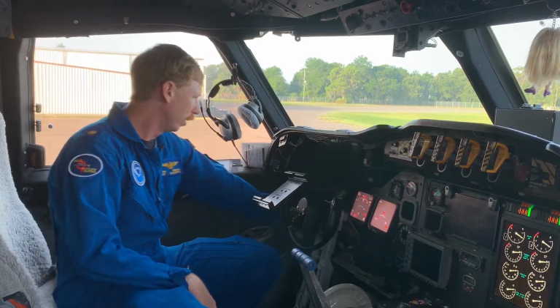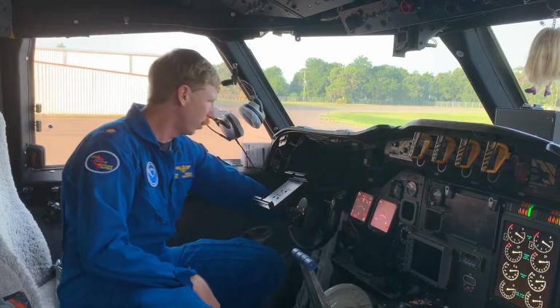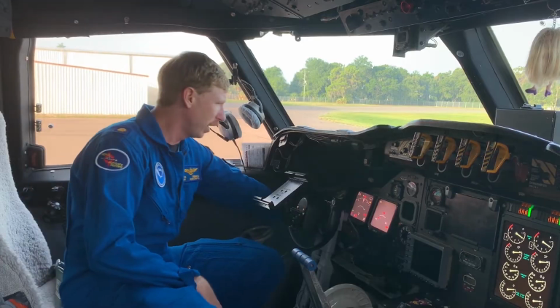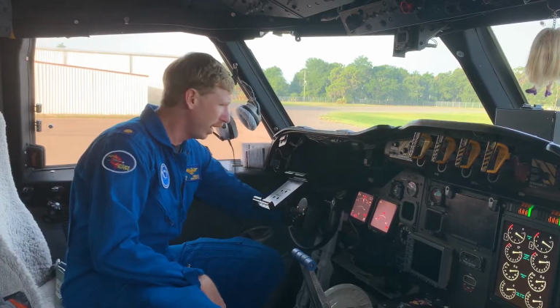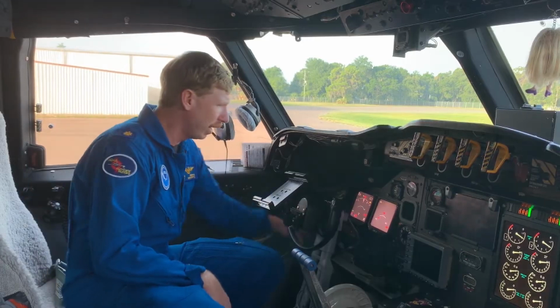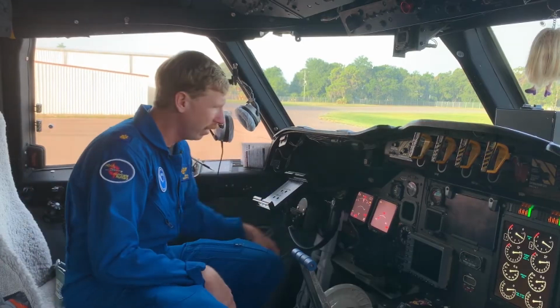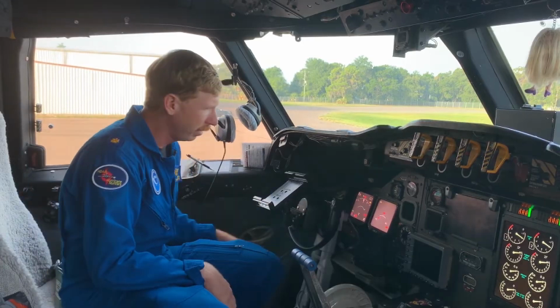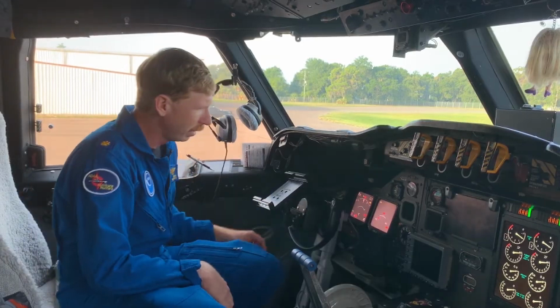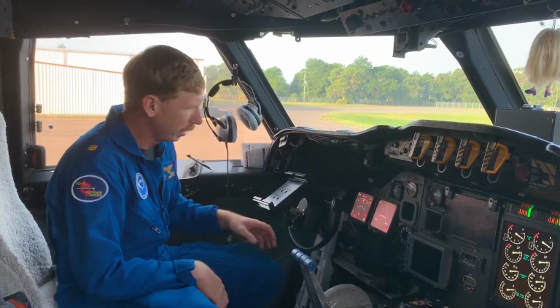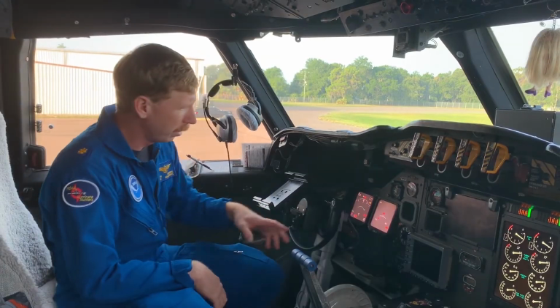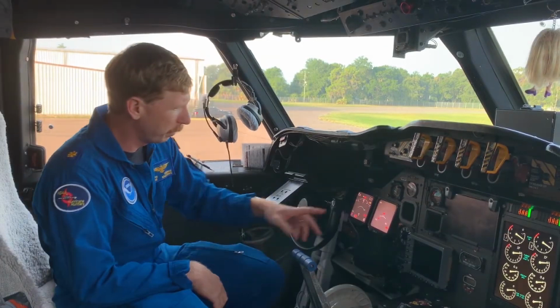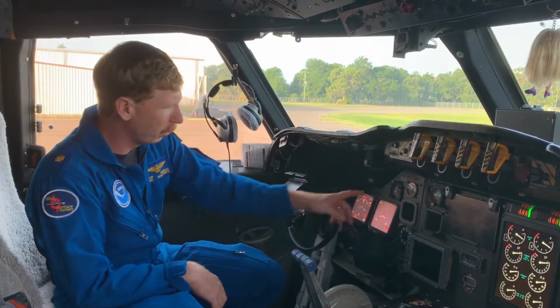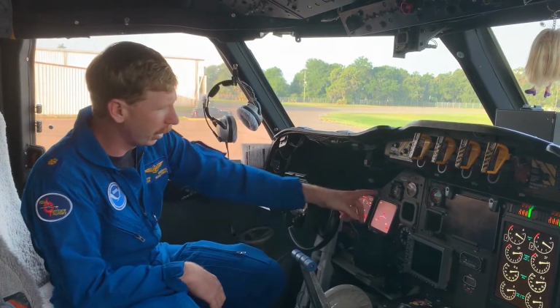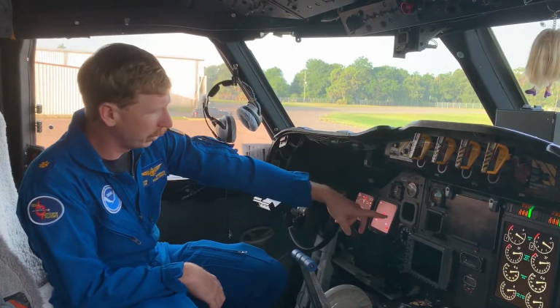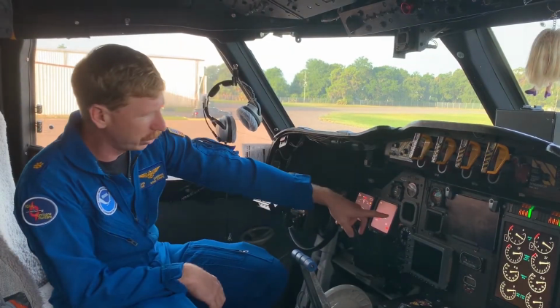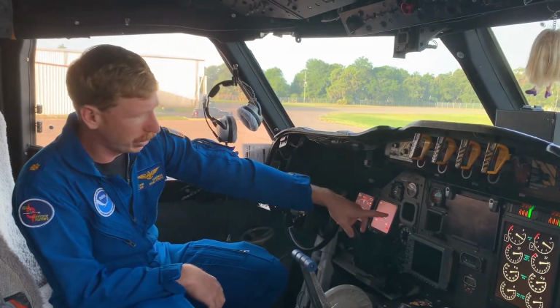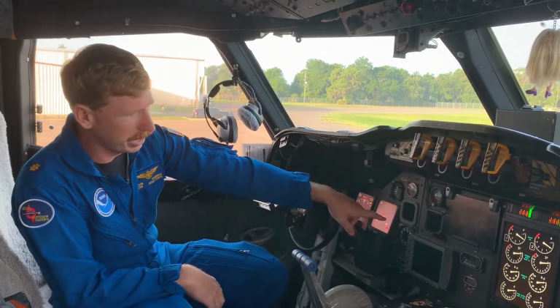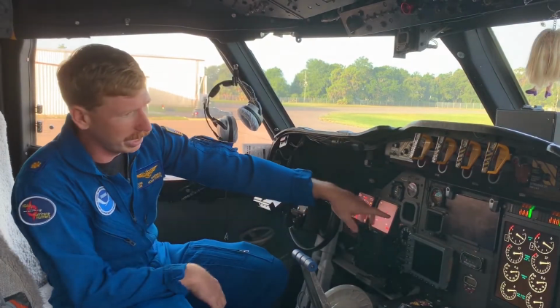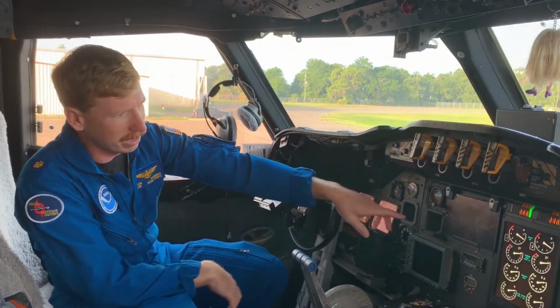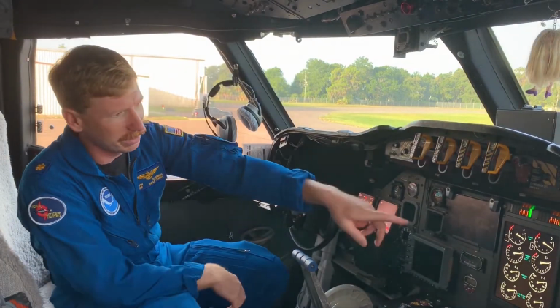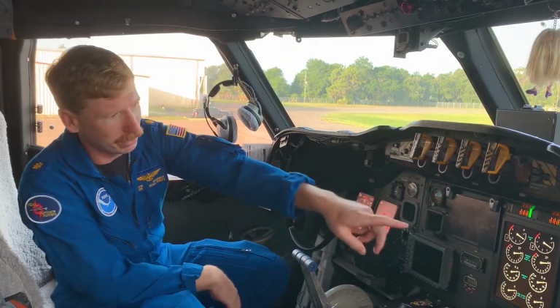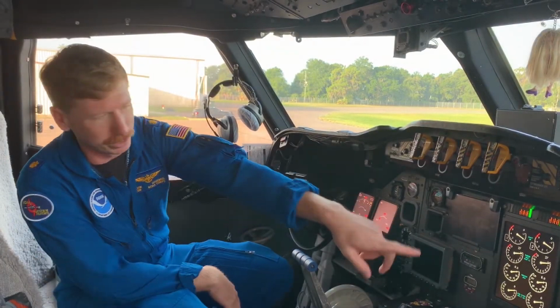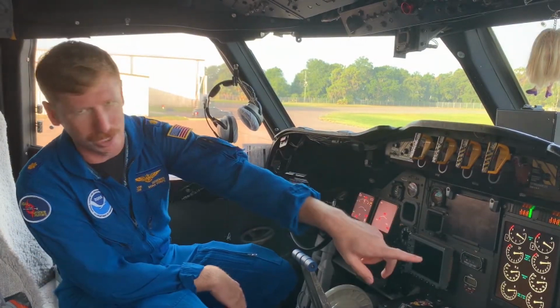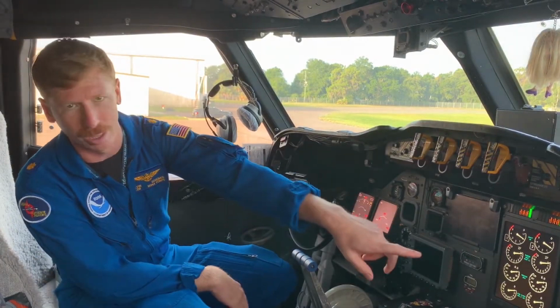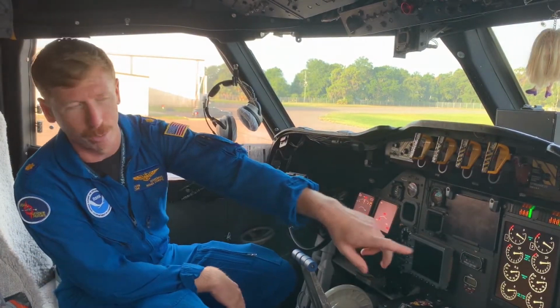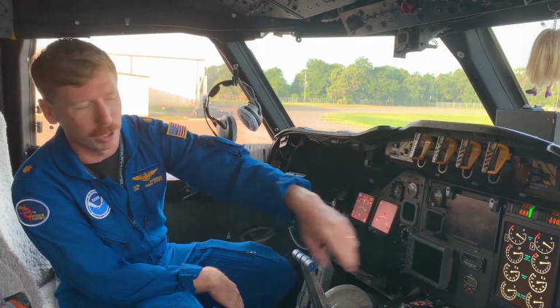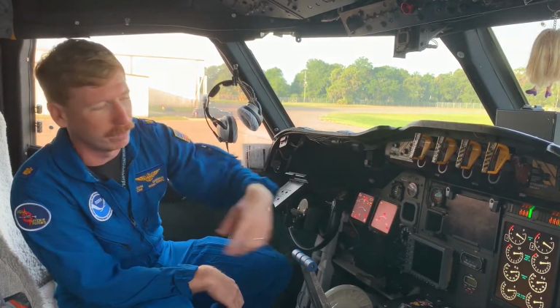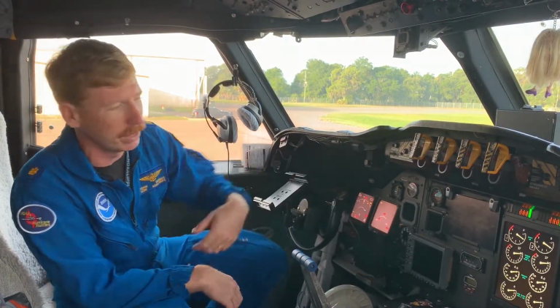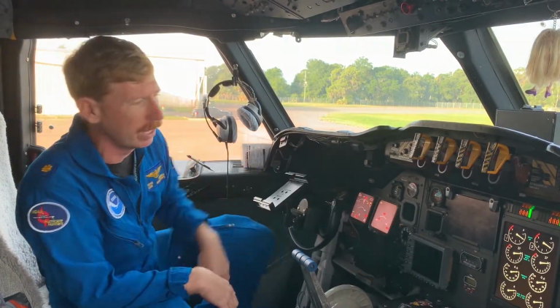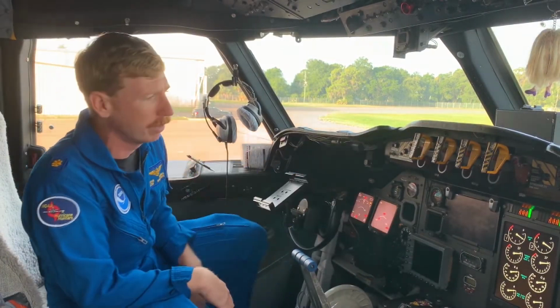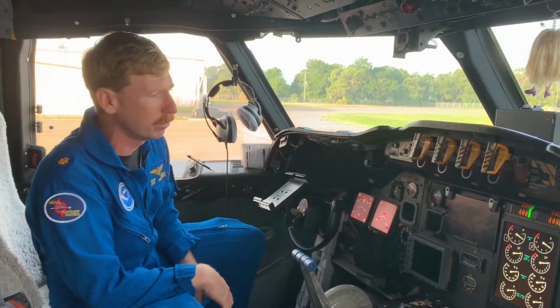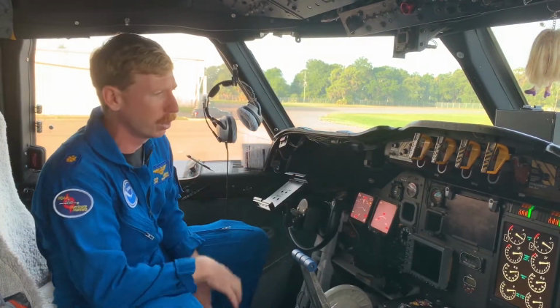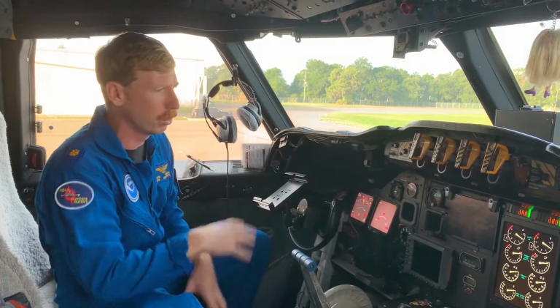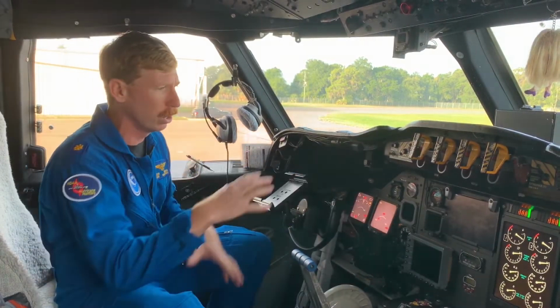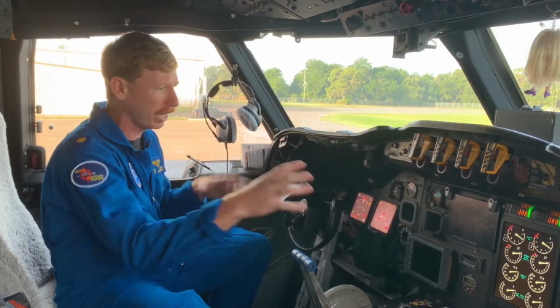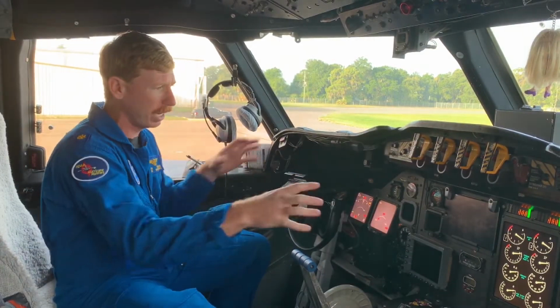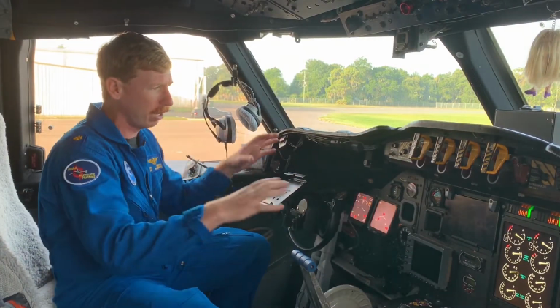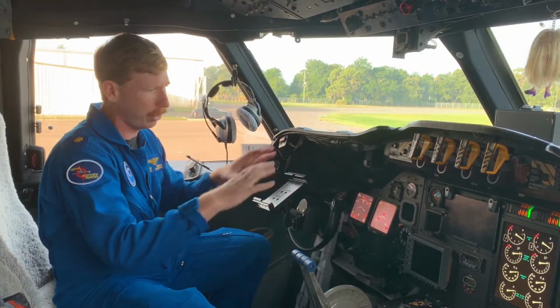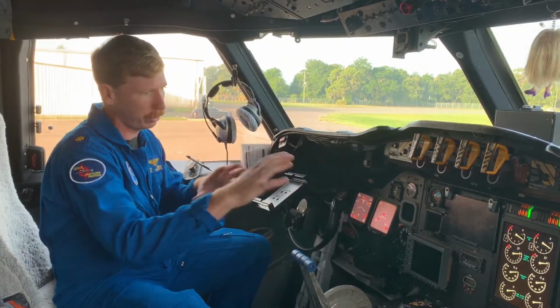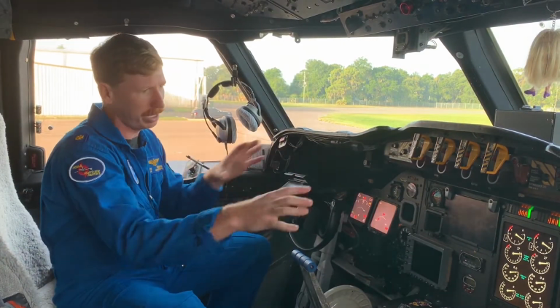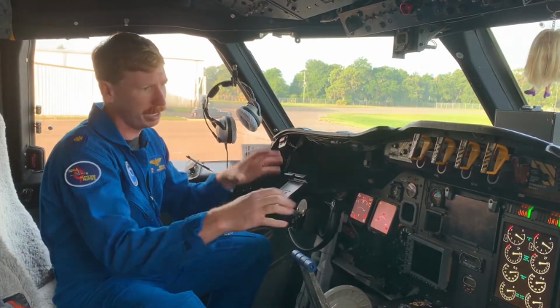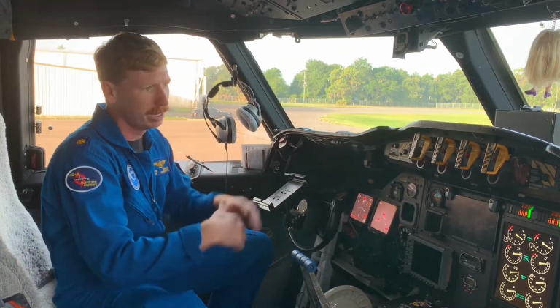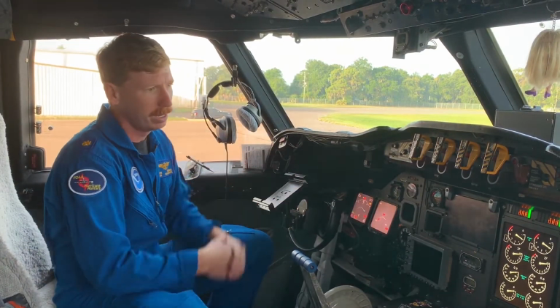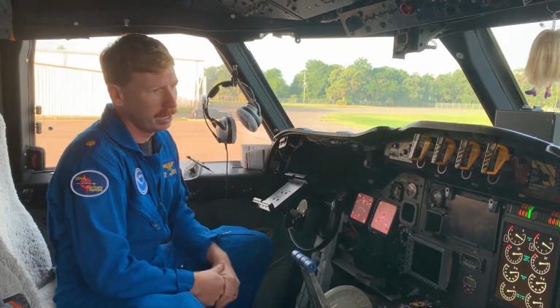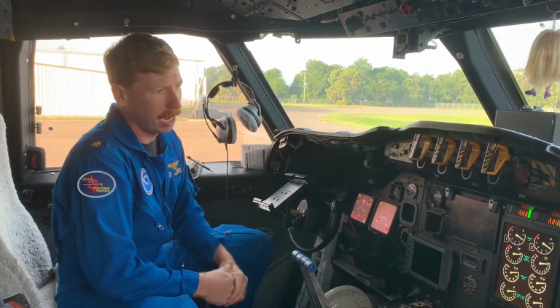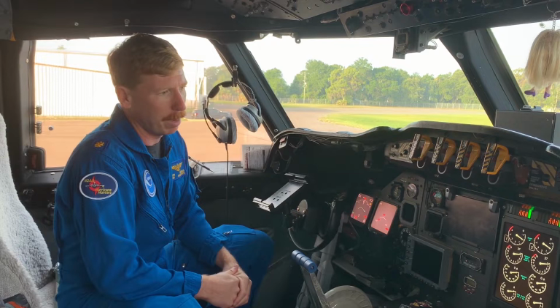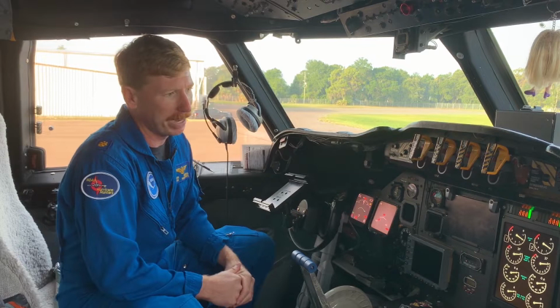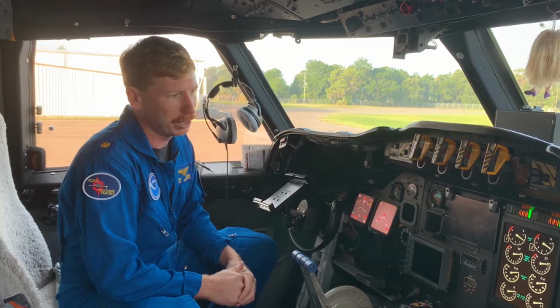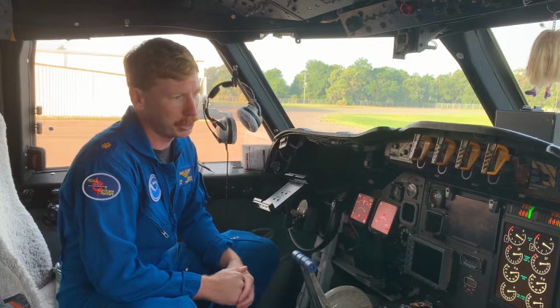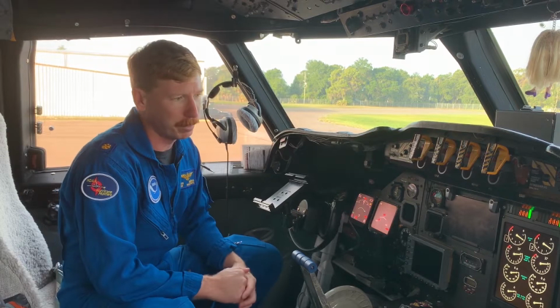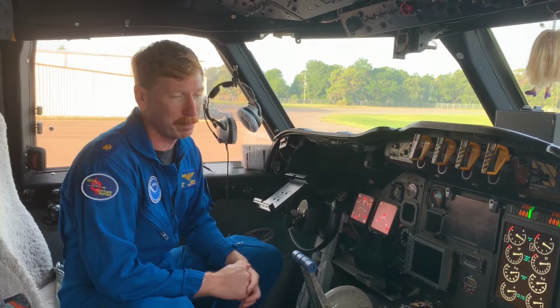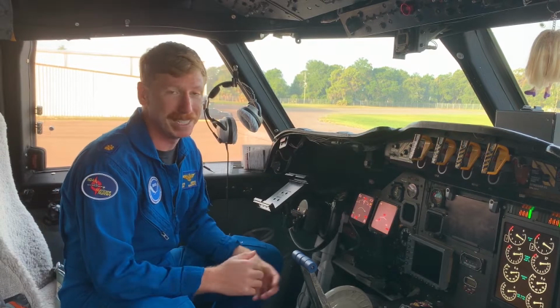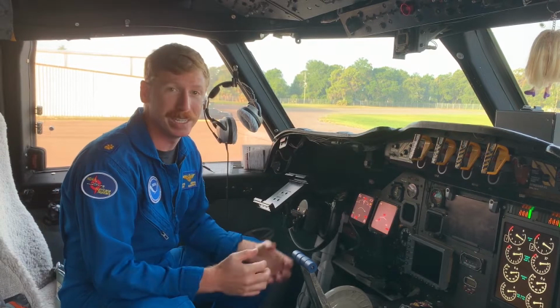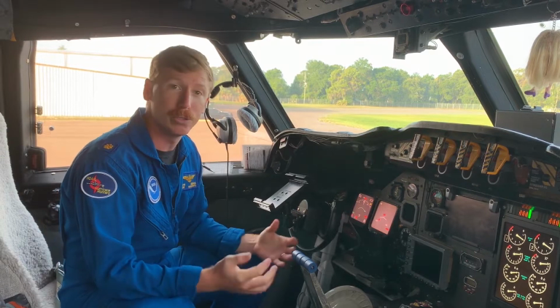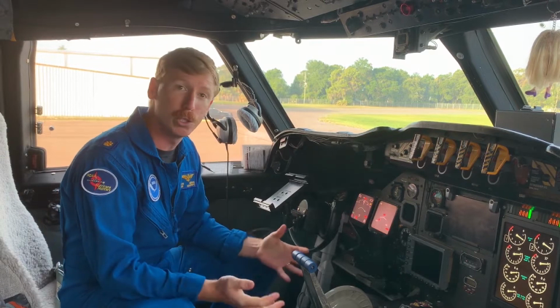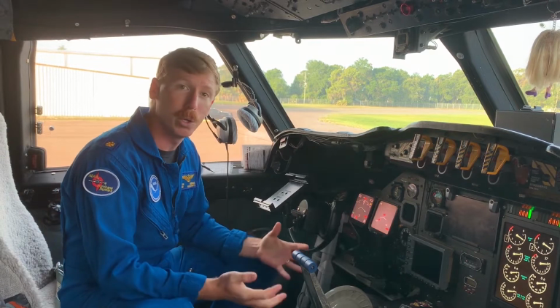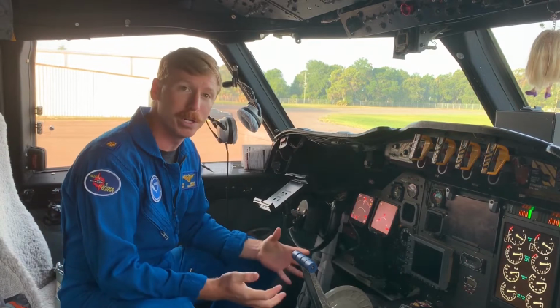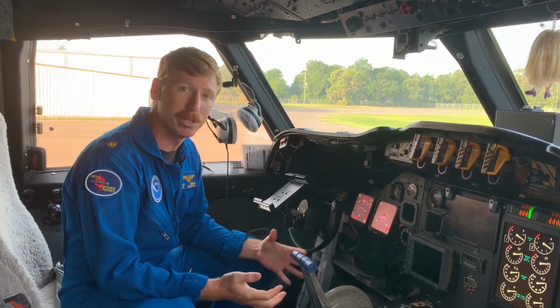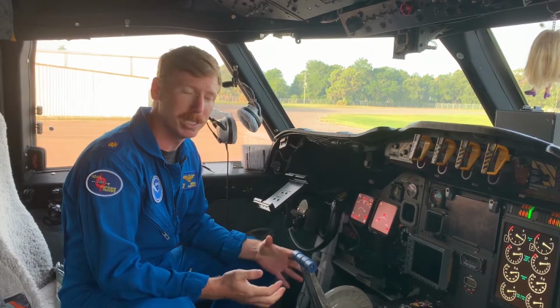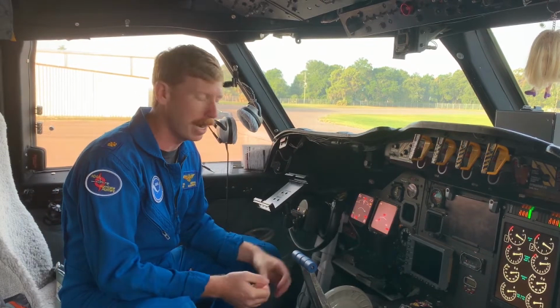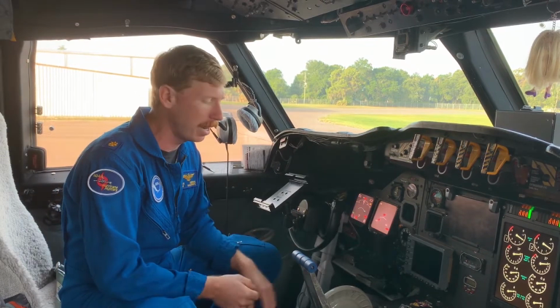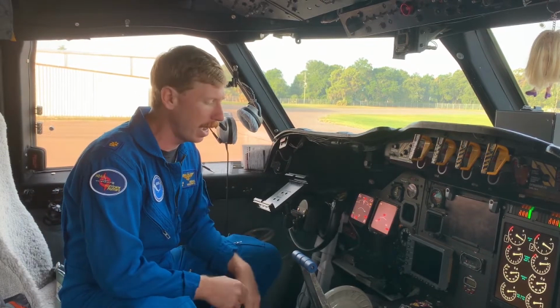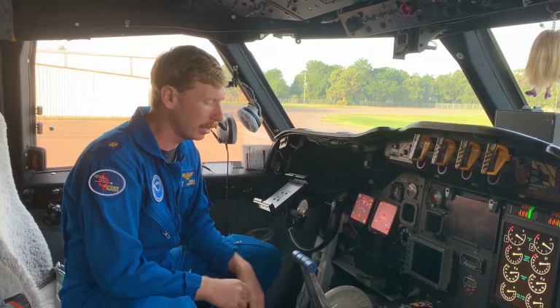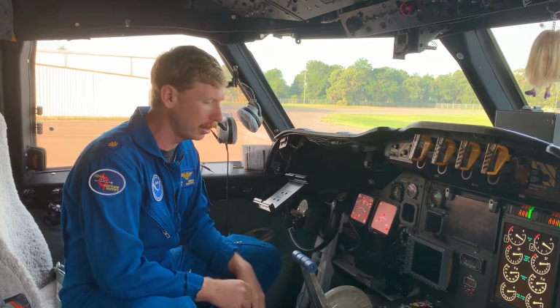That particular airspeed is 210 knots indicated on our airspeed indicator. There's one here, there'll be one on the screen here, and then there's another one over there. So we're looking at all three, making sure we maintain 210 knots.